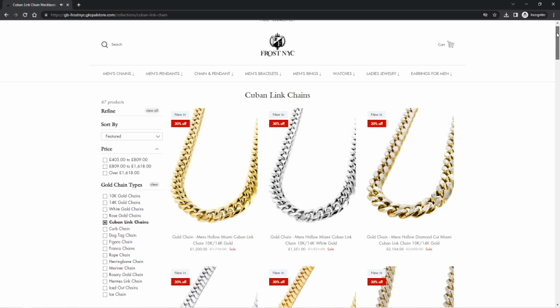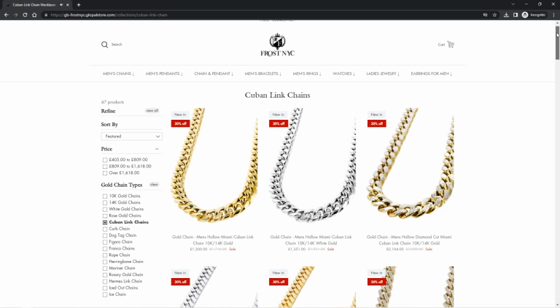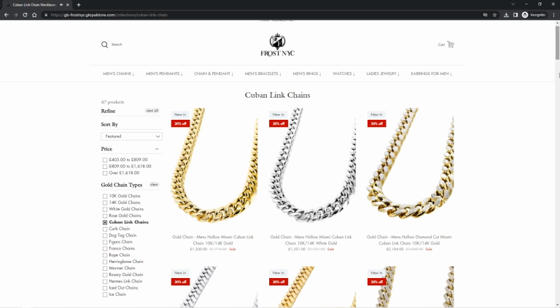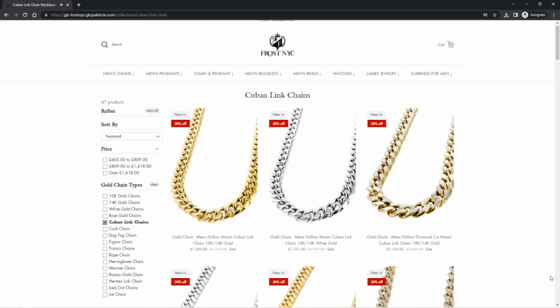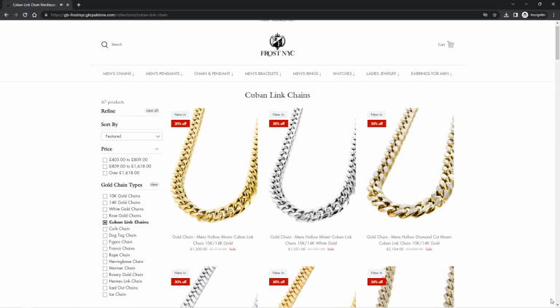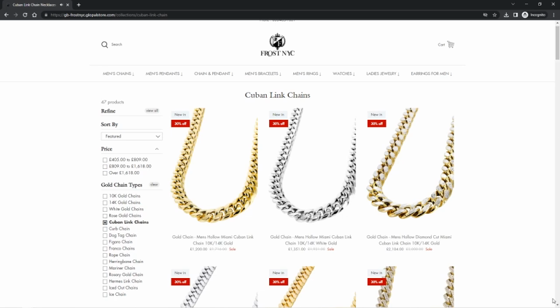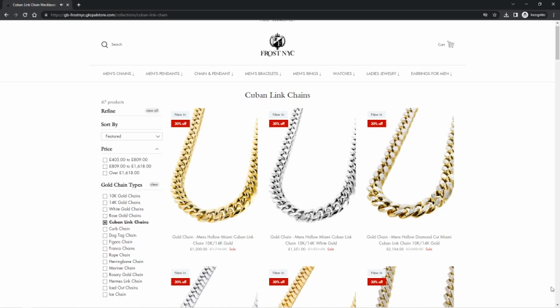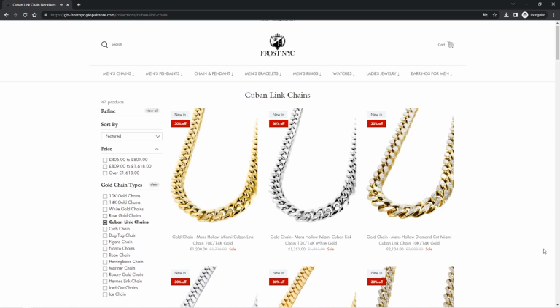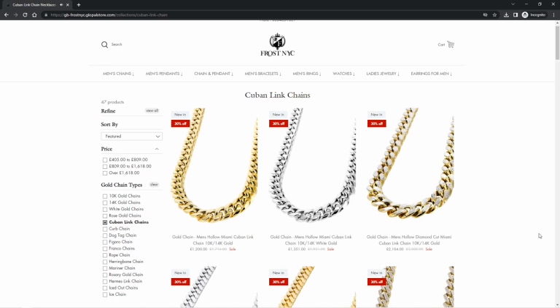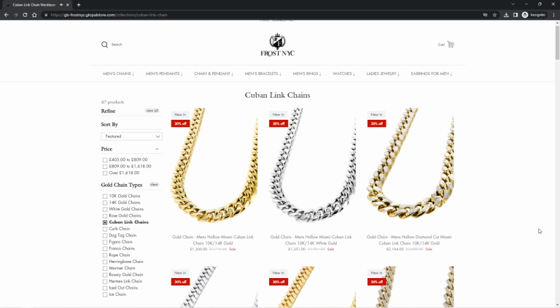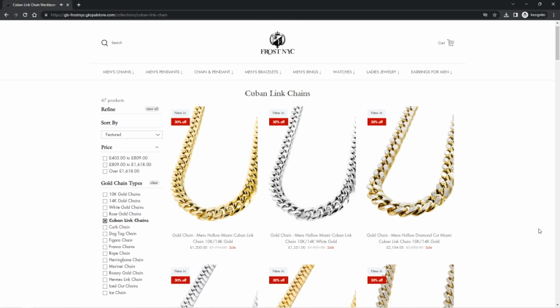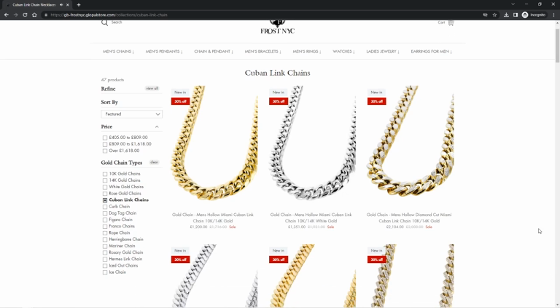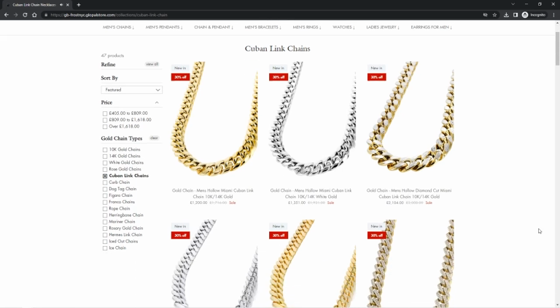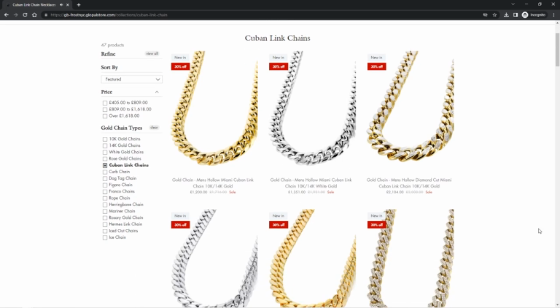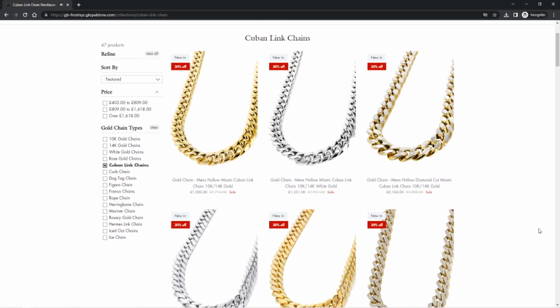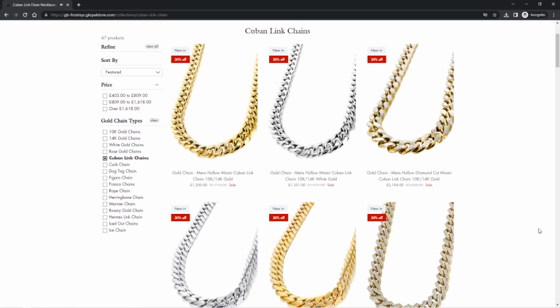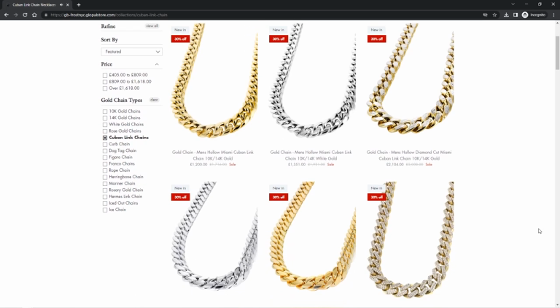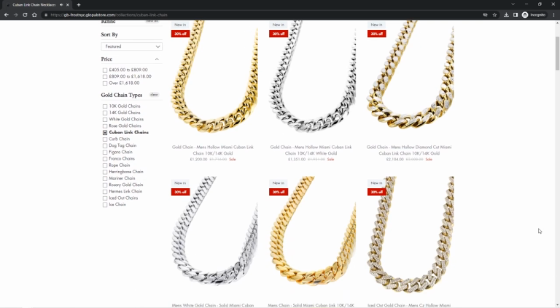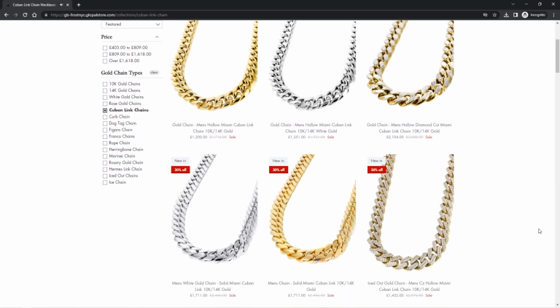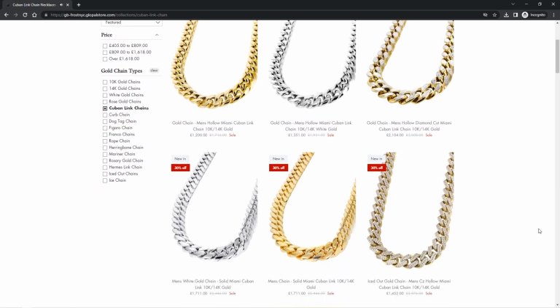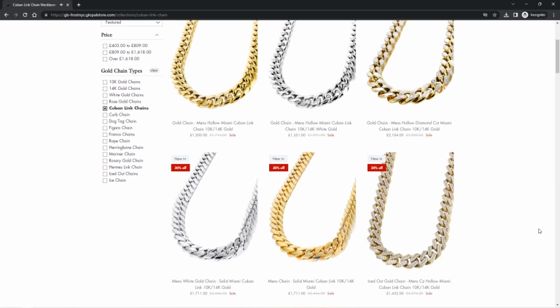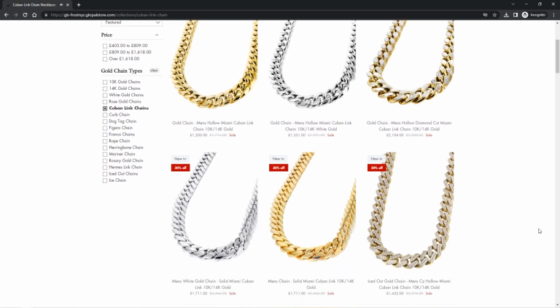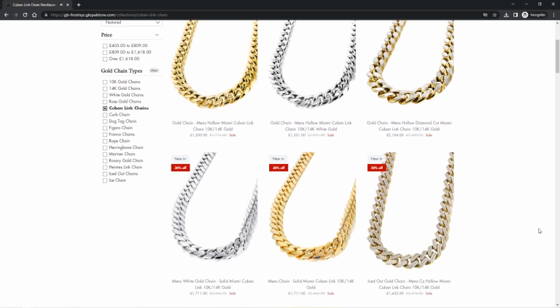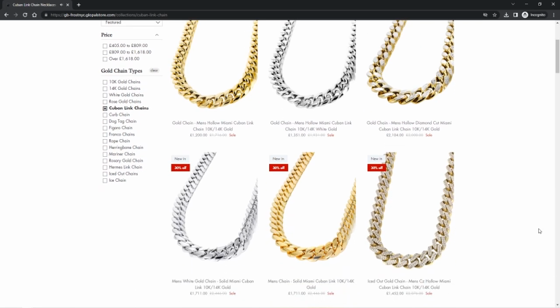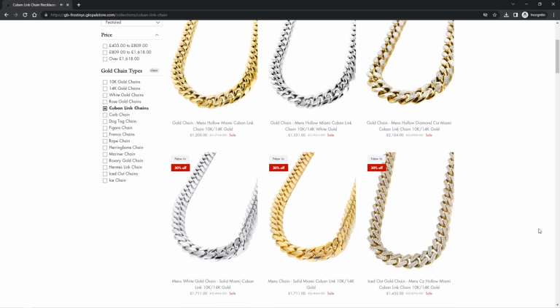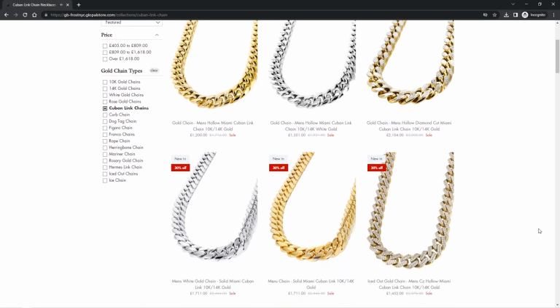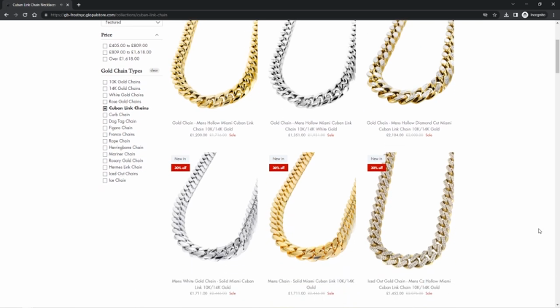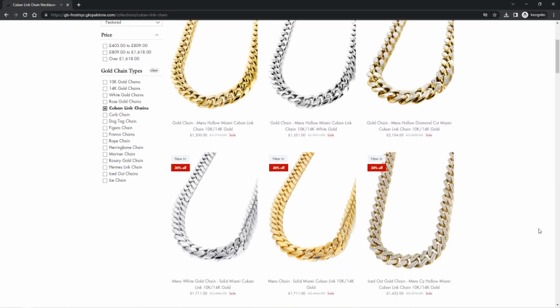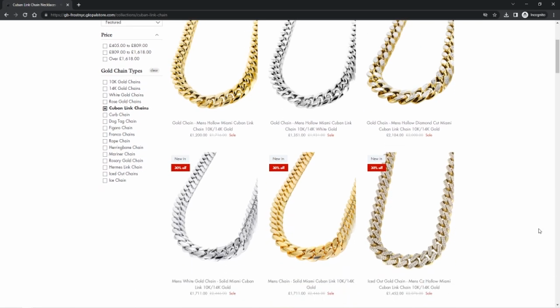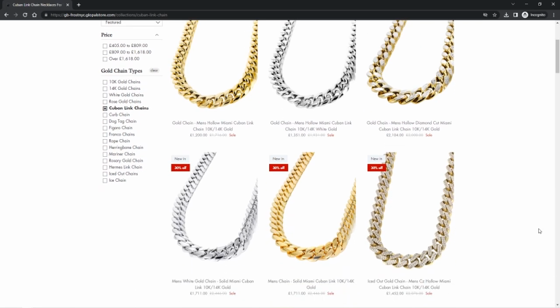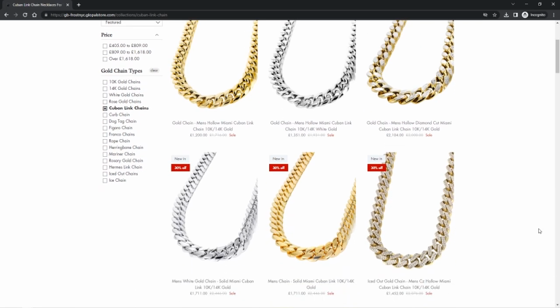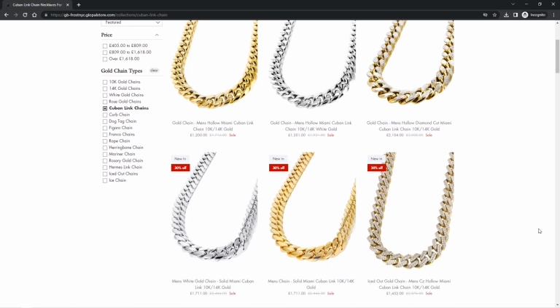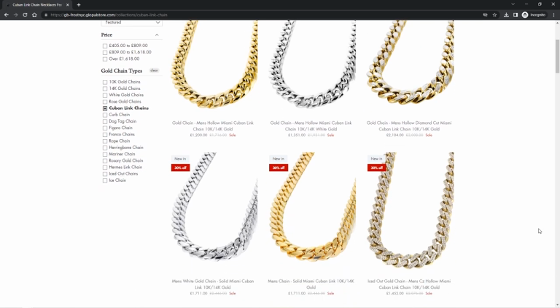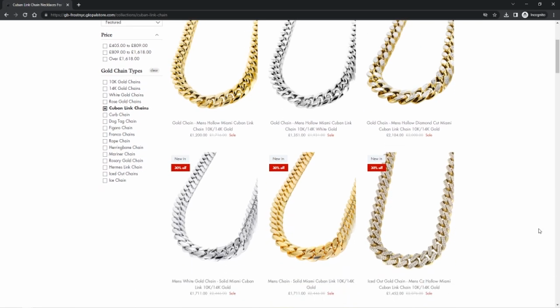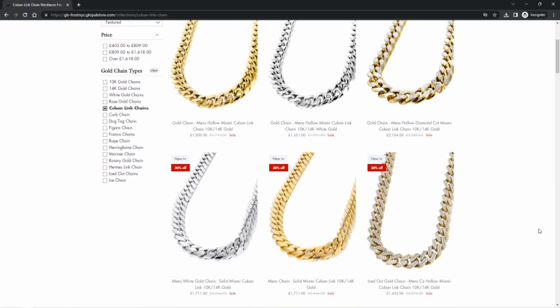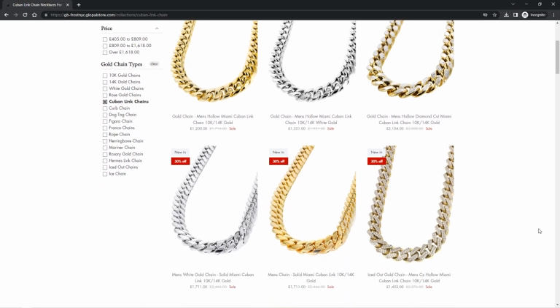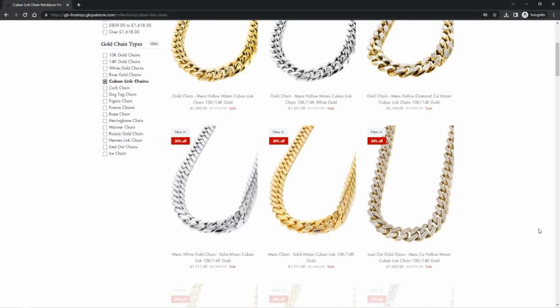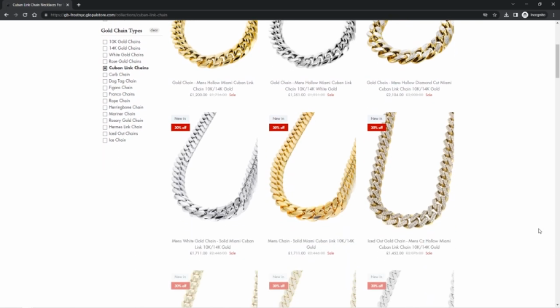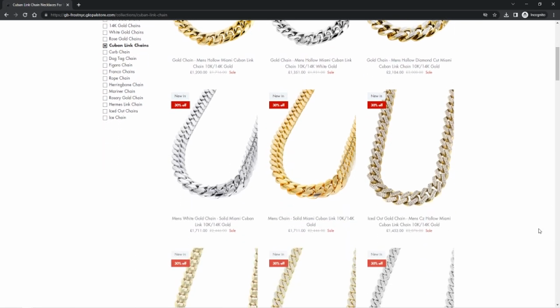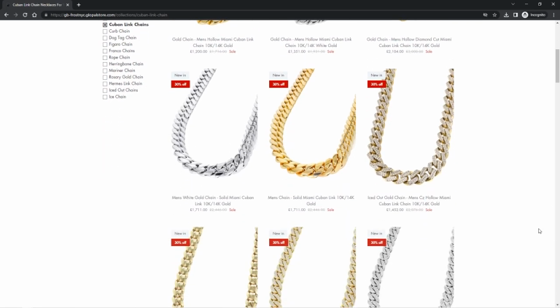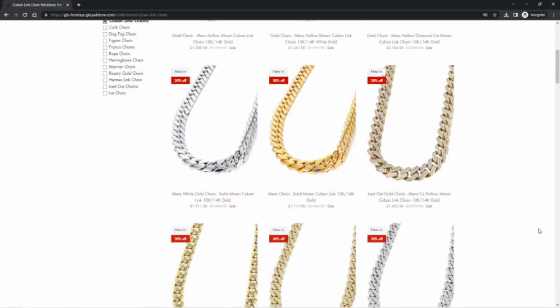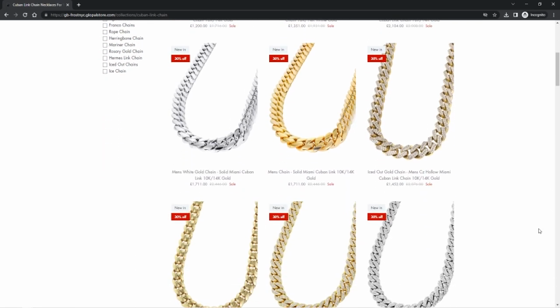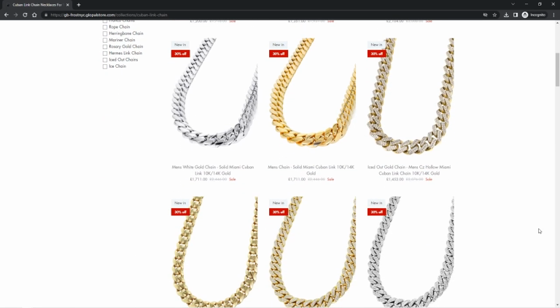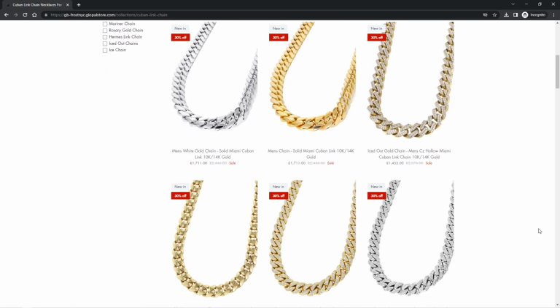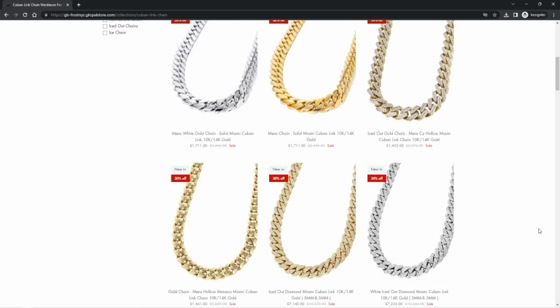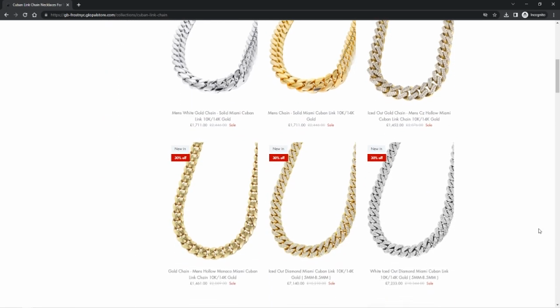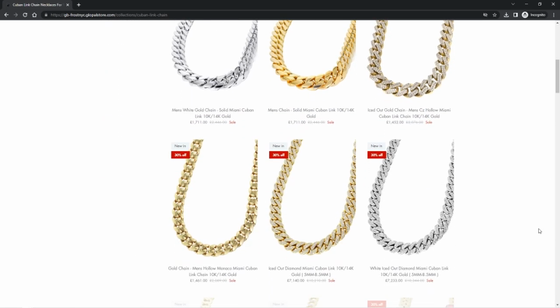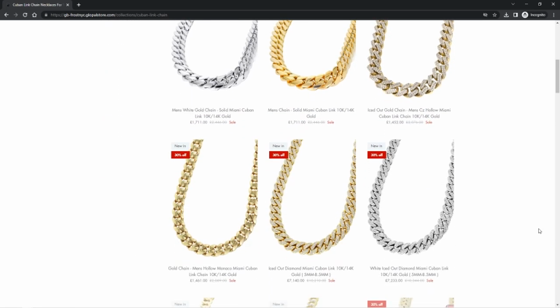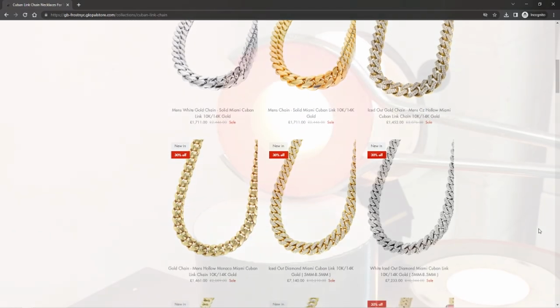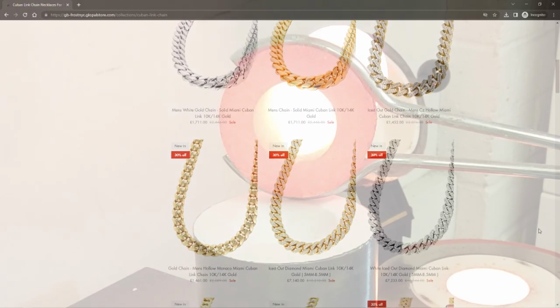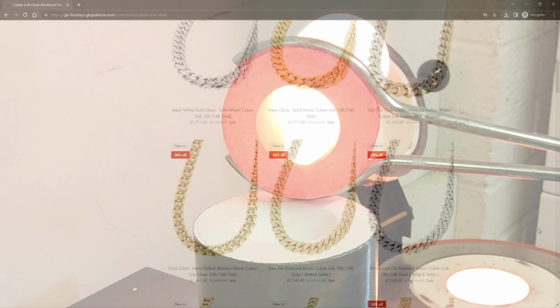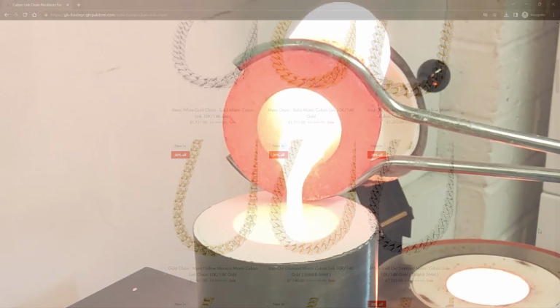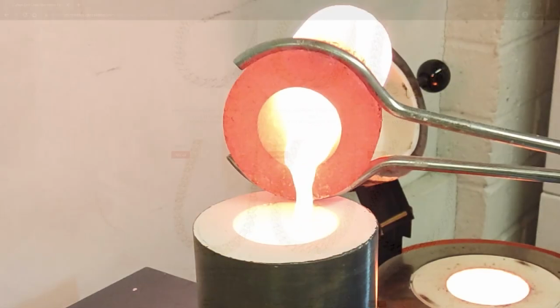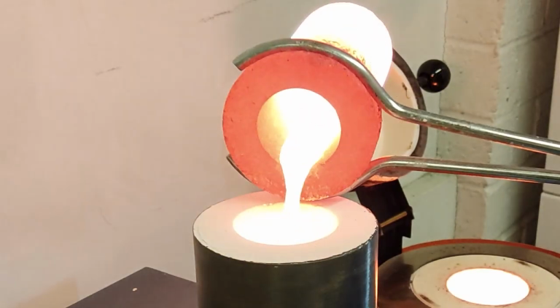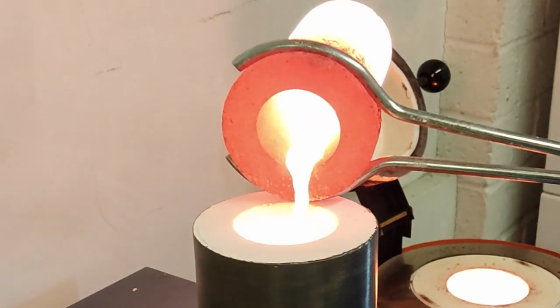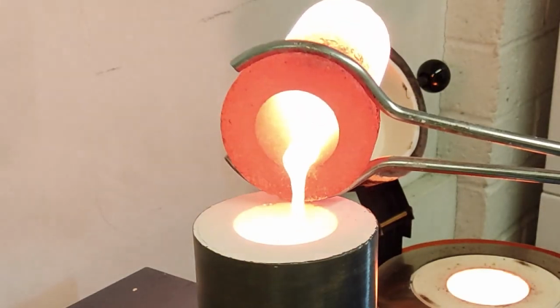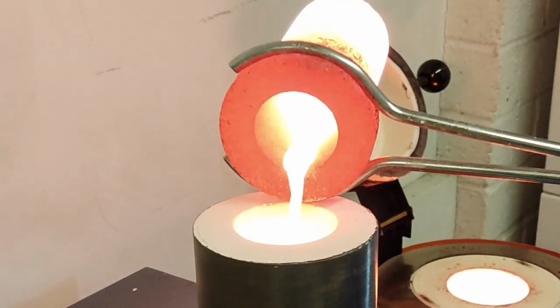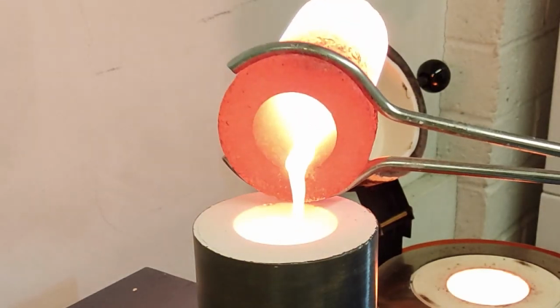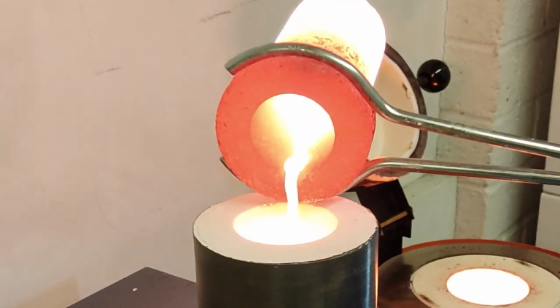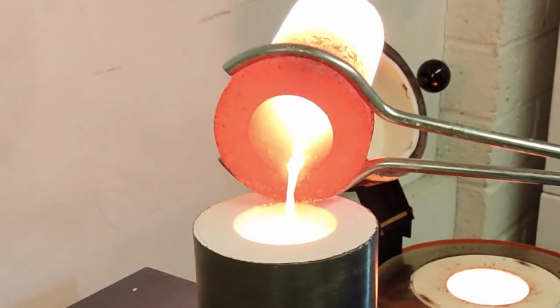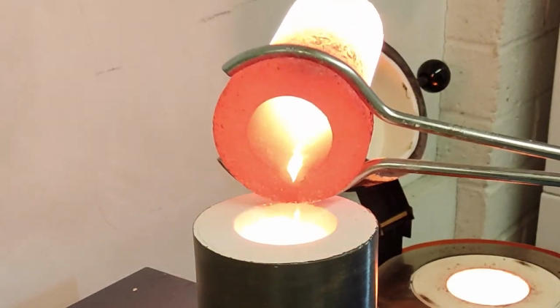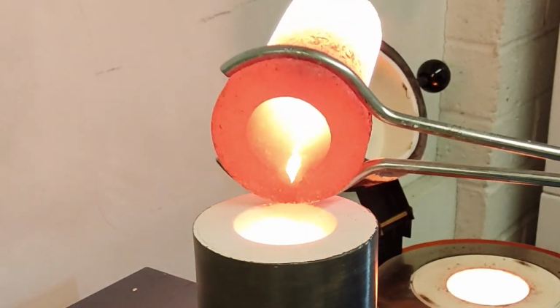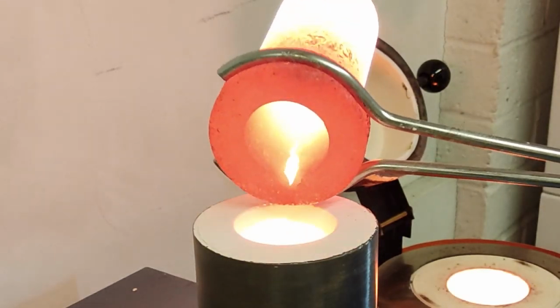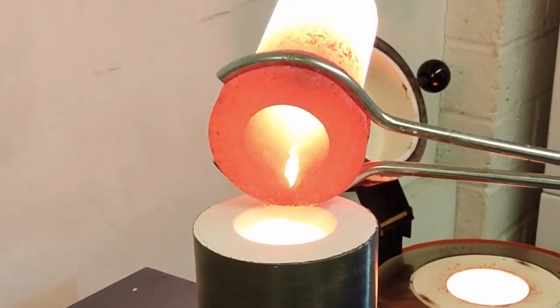Cuban link chains look great. It's a pity we can't cast one. Or can we?